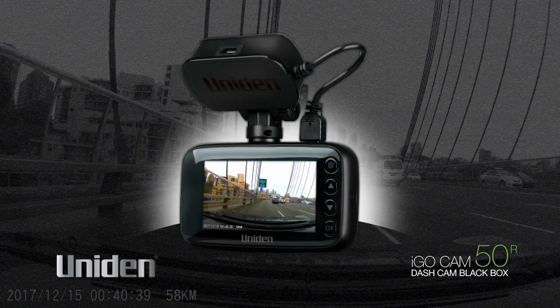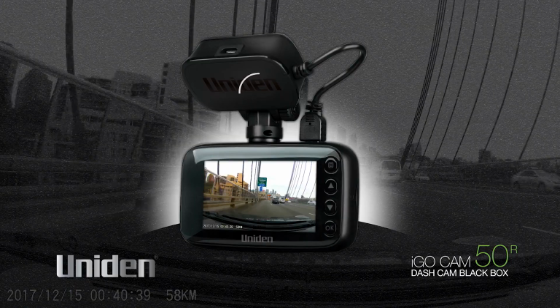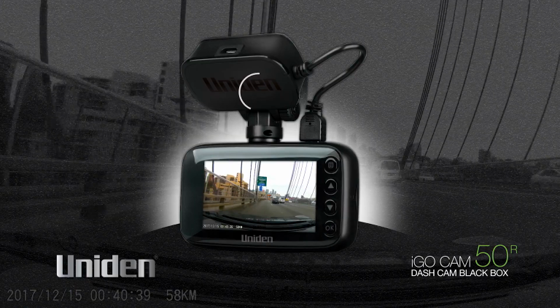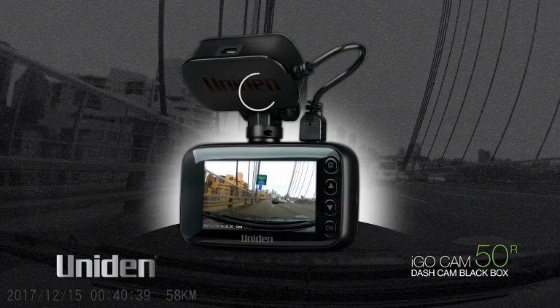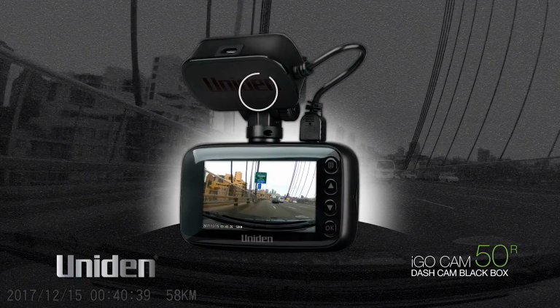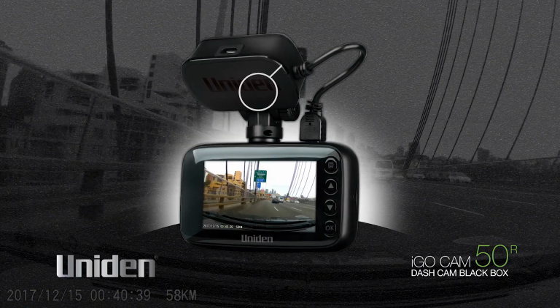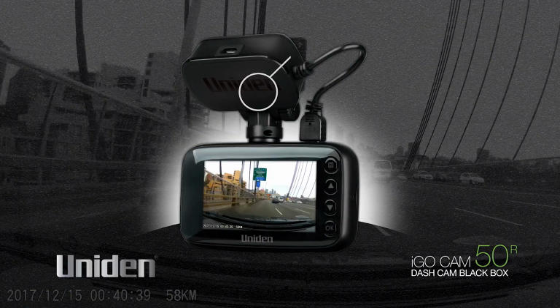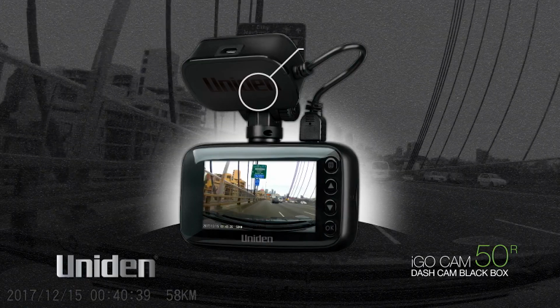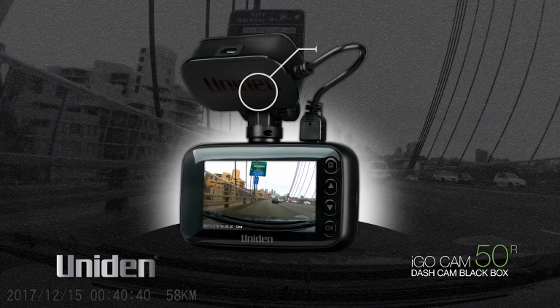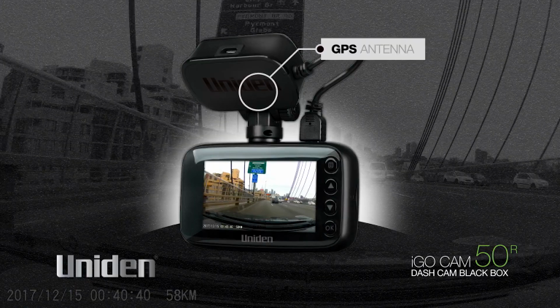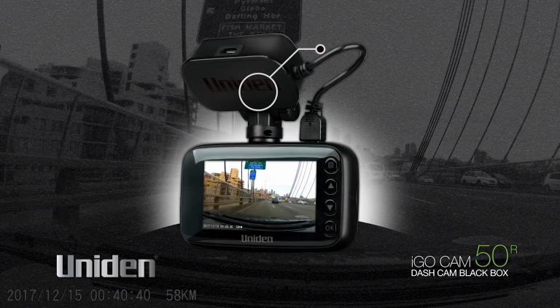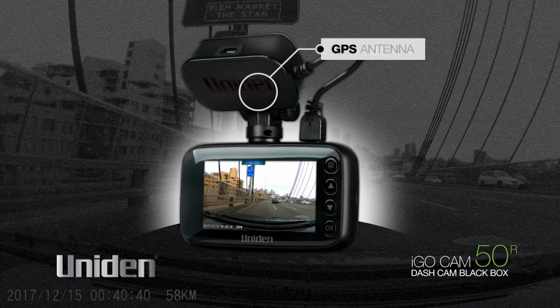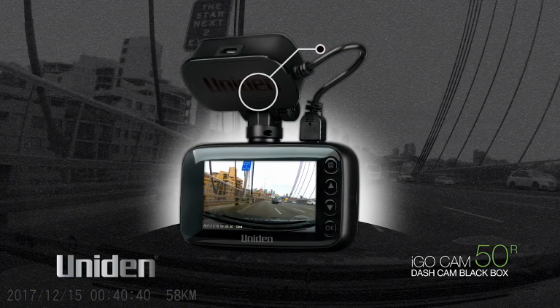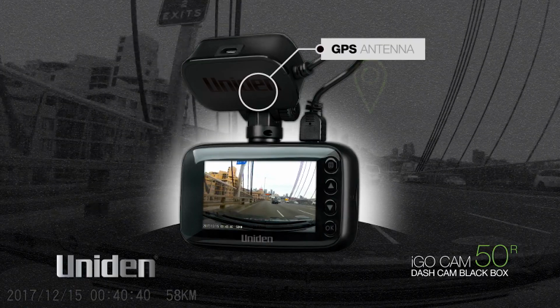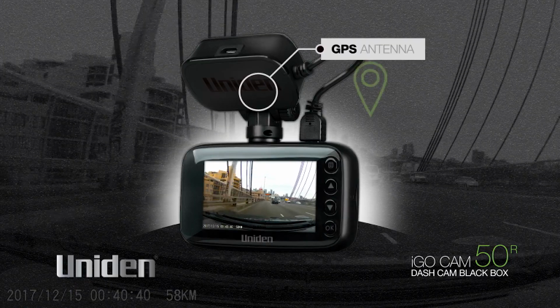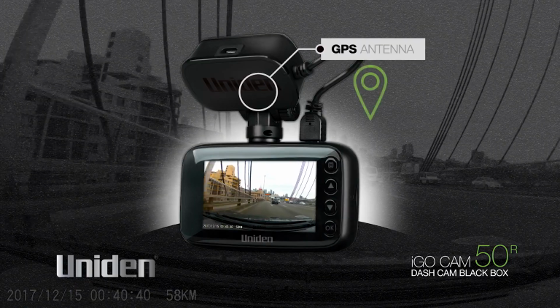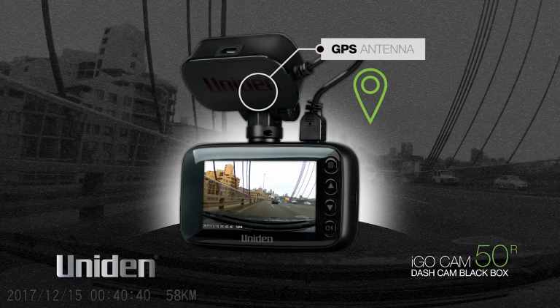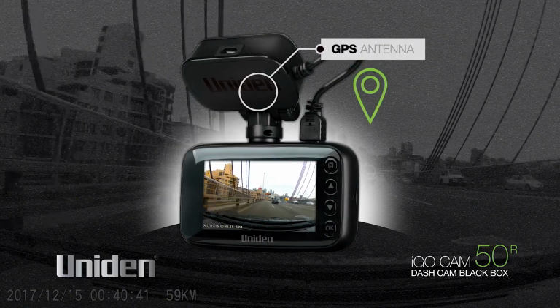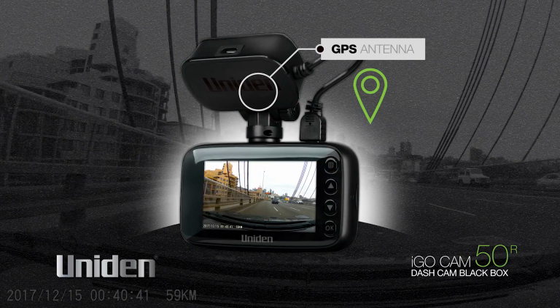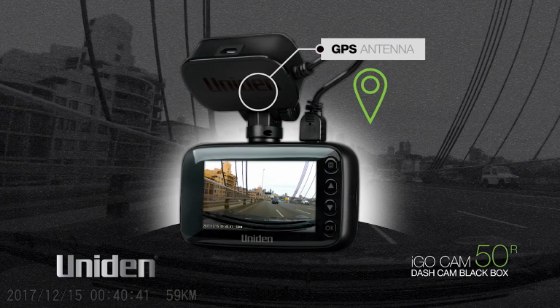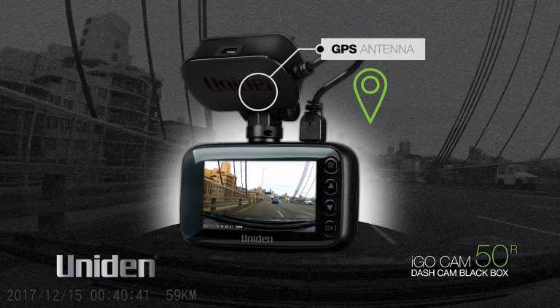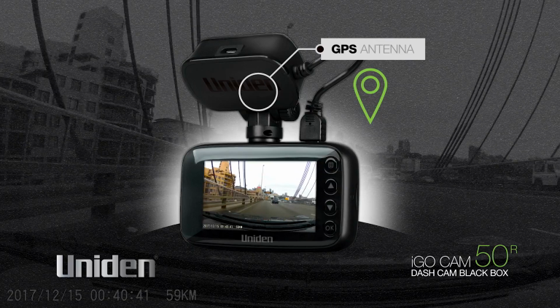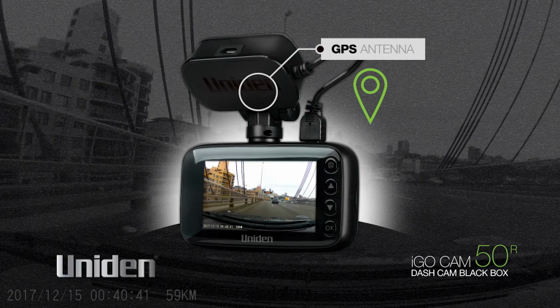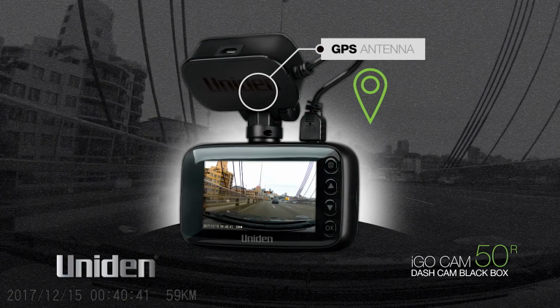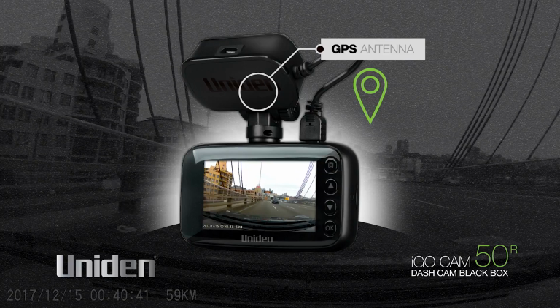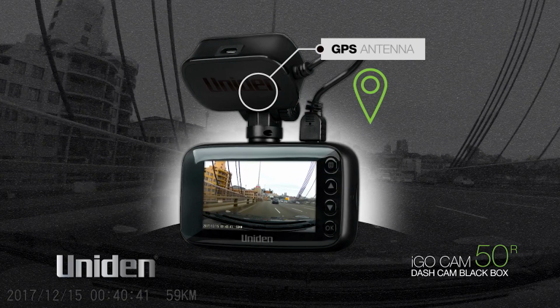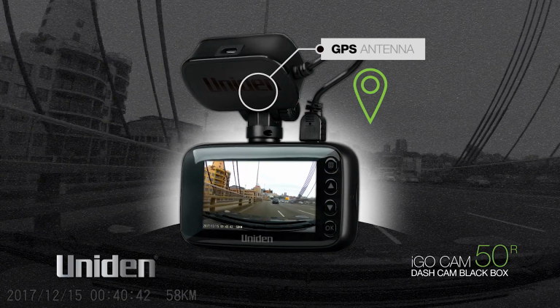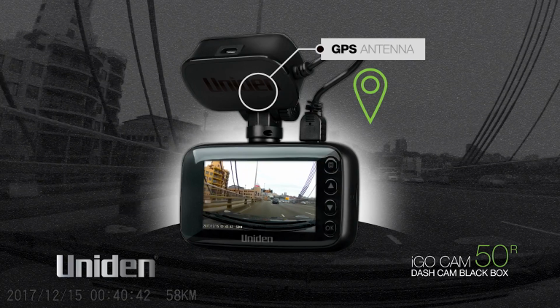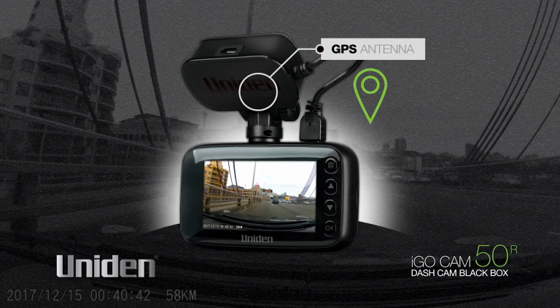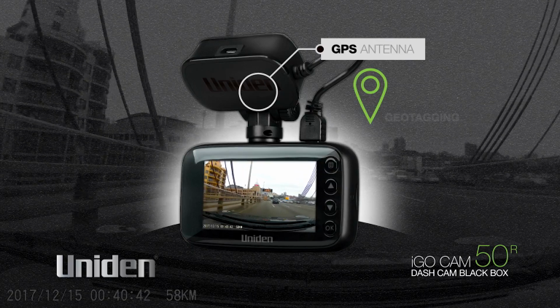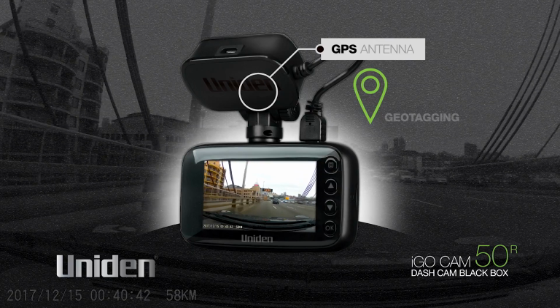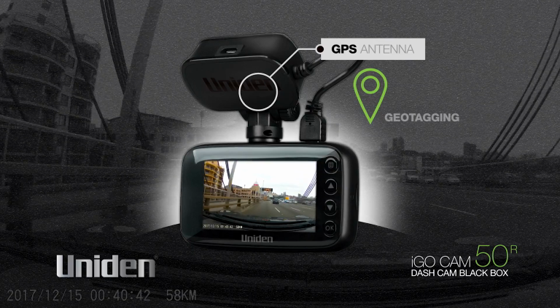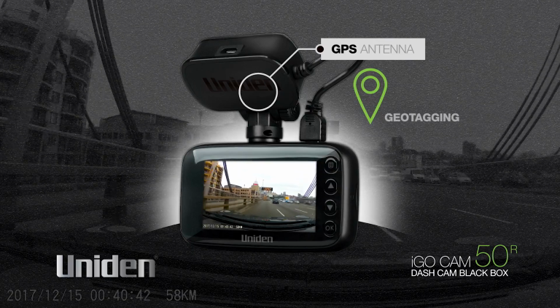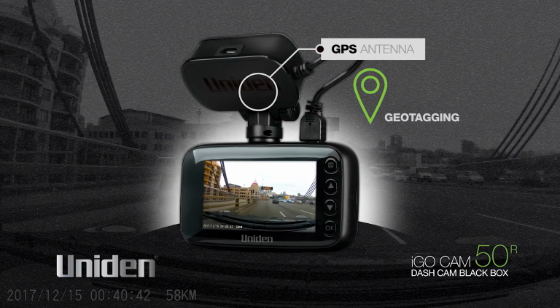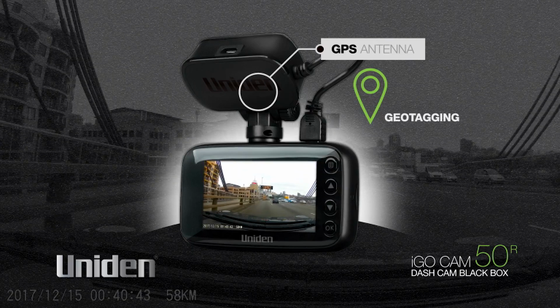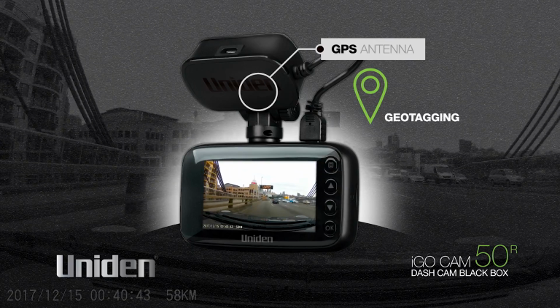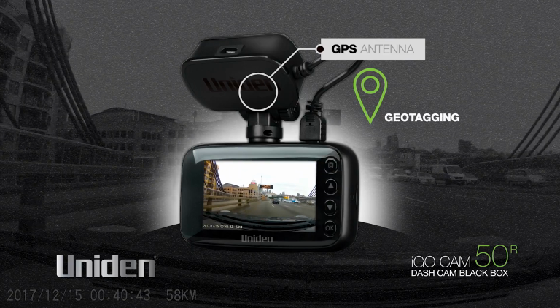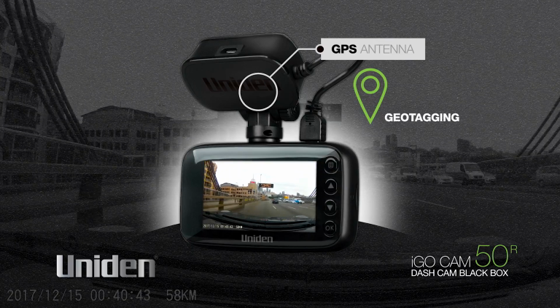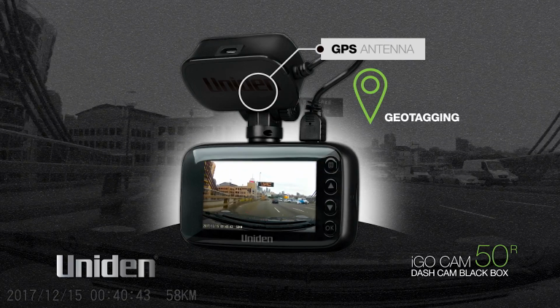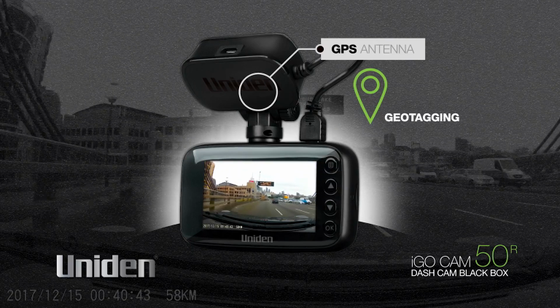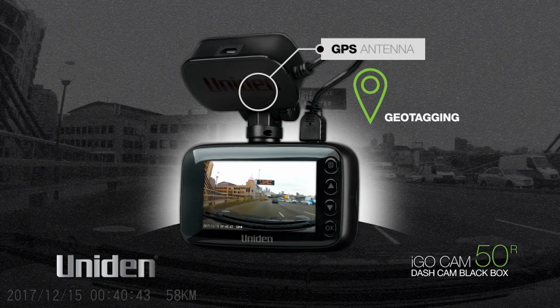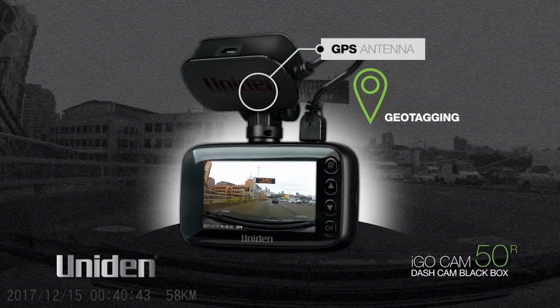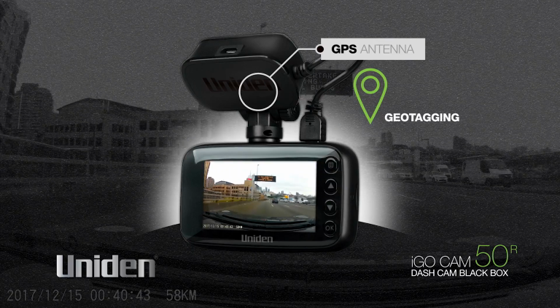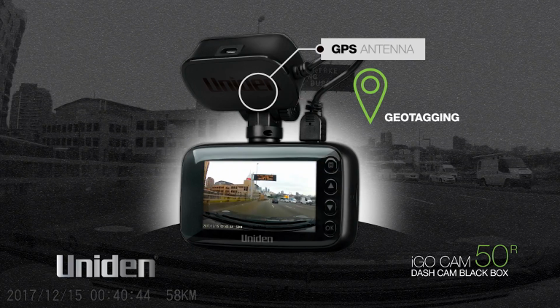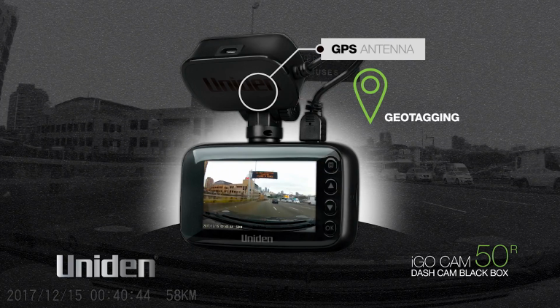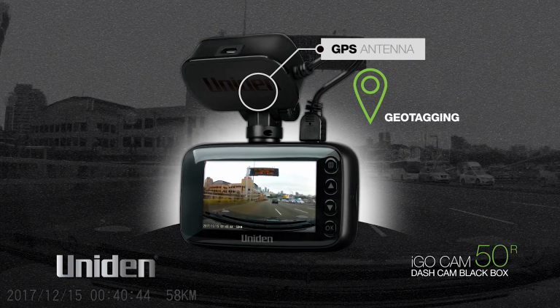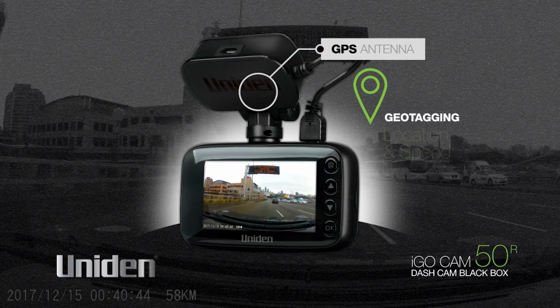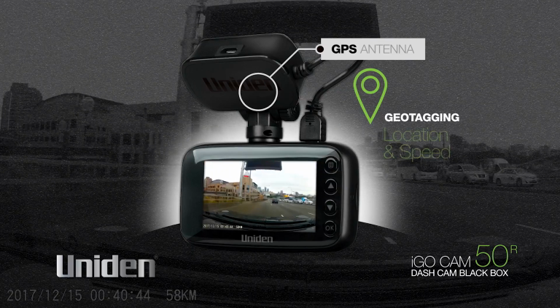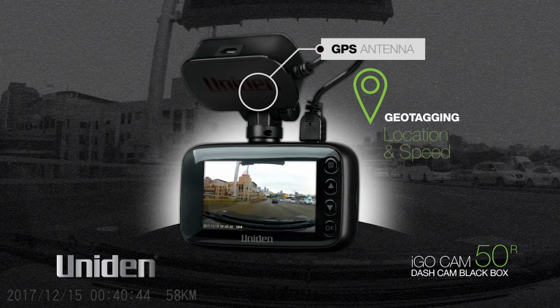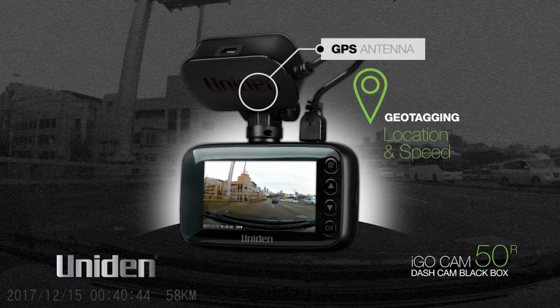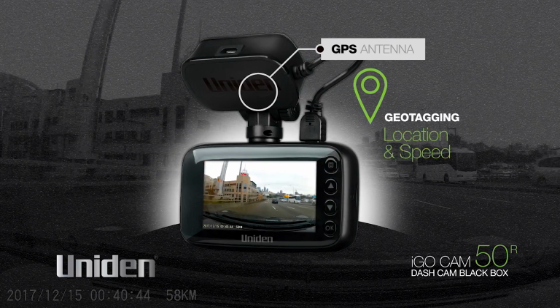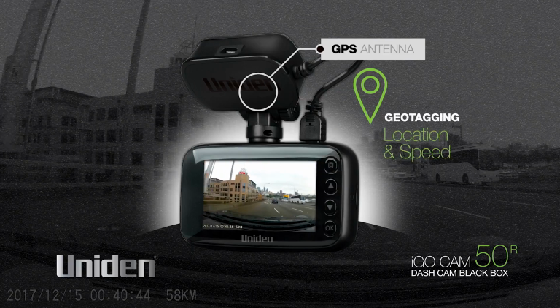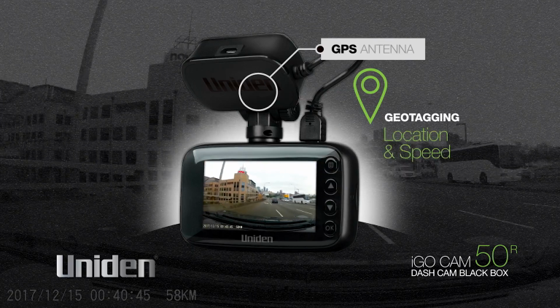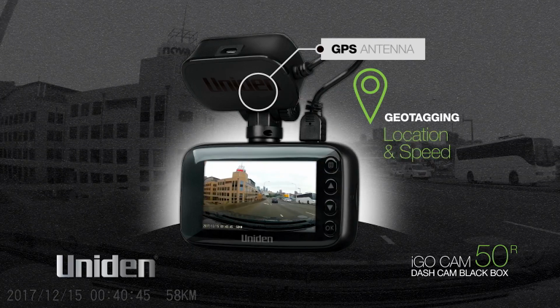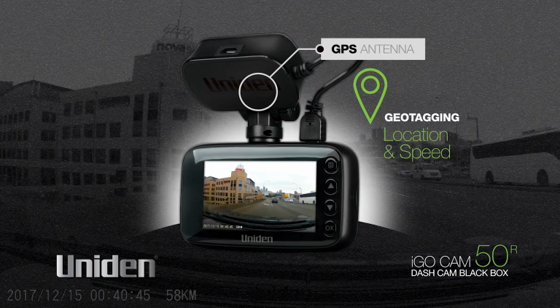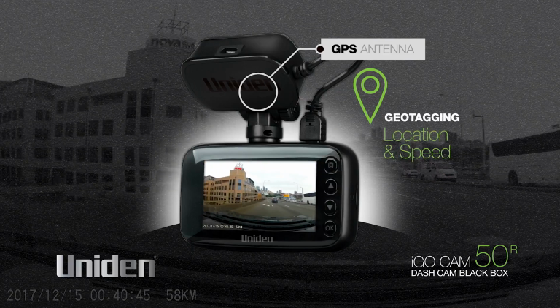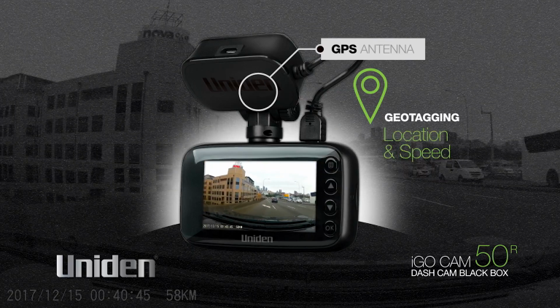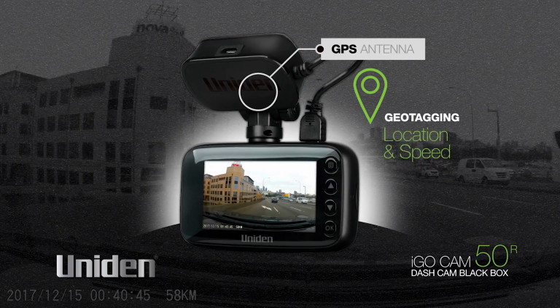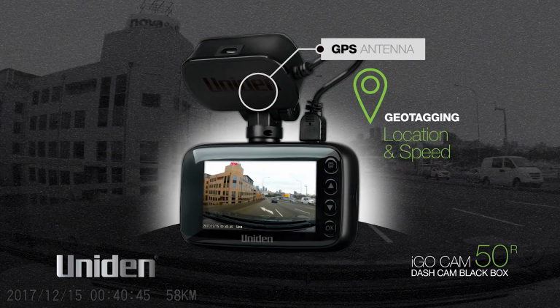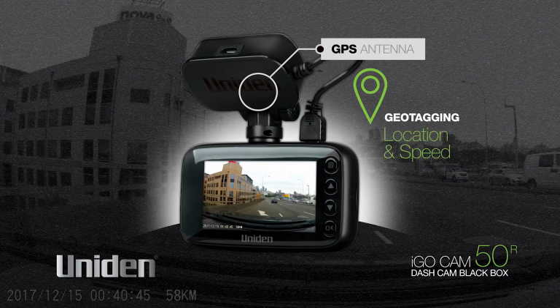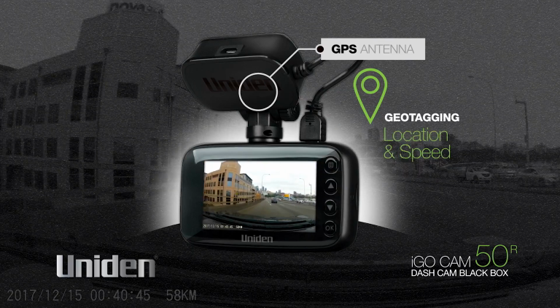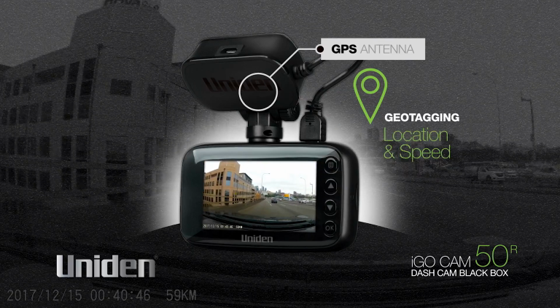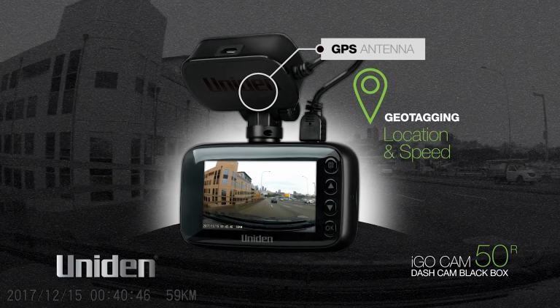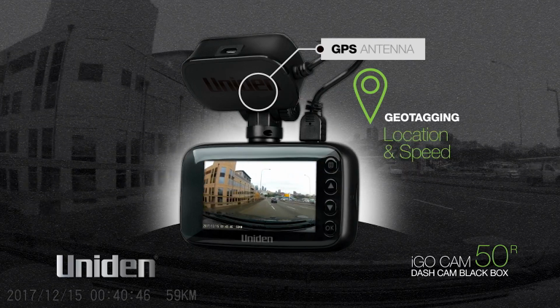A GPS antenna inside the mount enables geotagging, recording the location and speed of the vehicle.